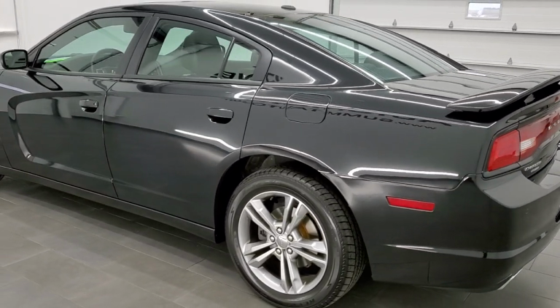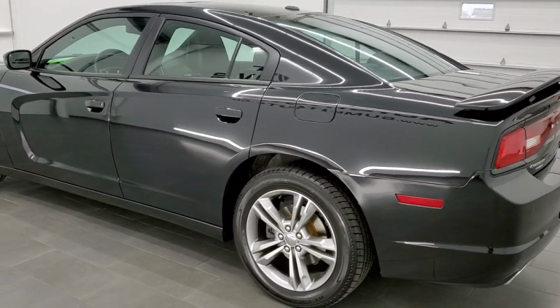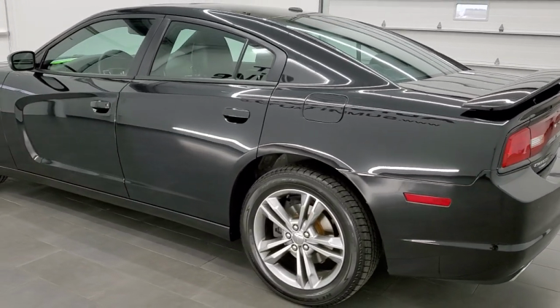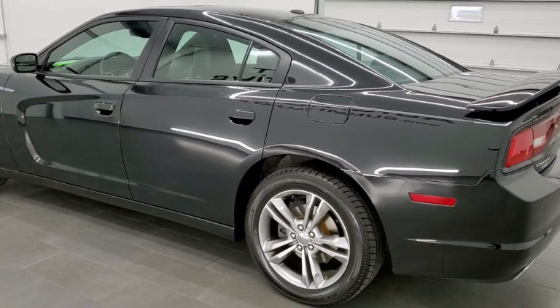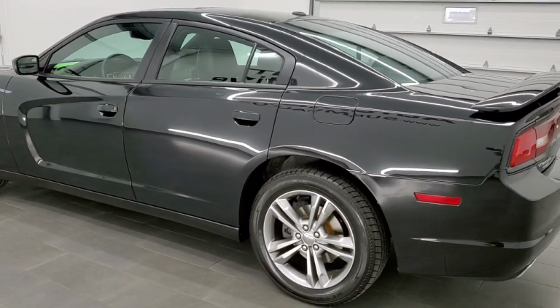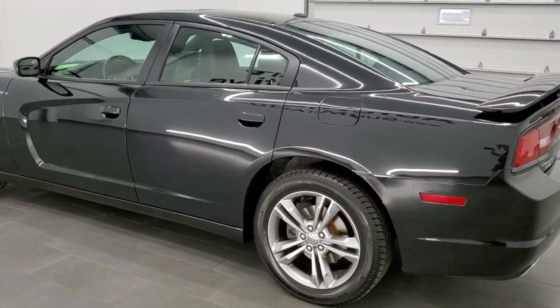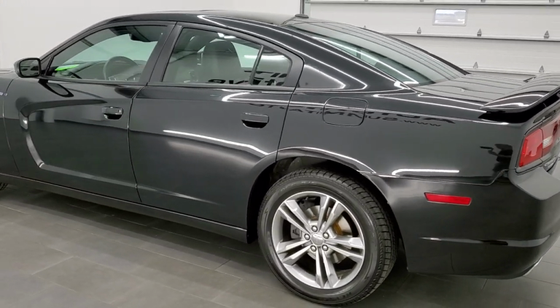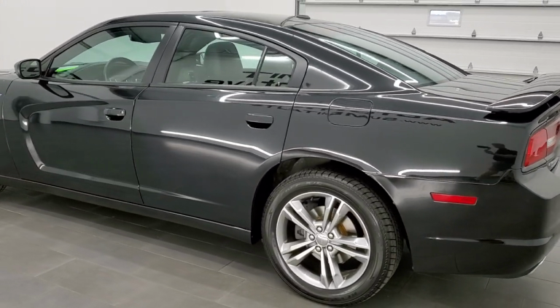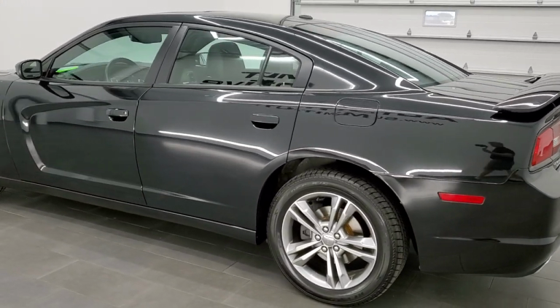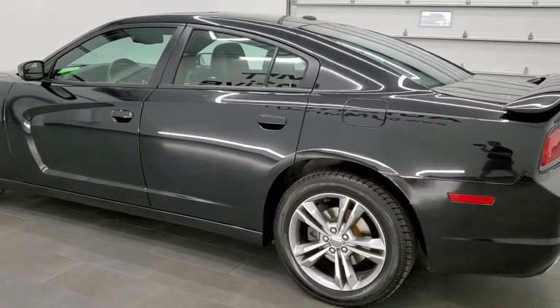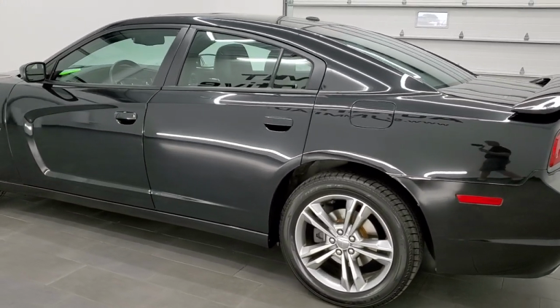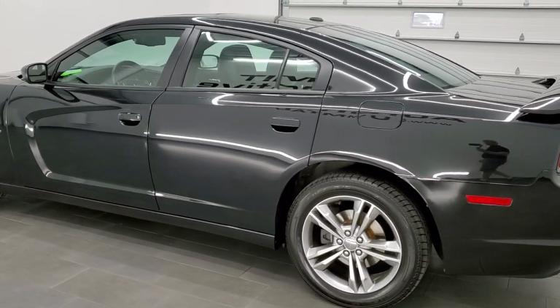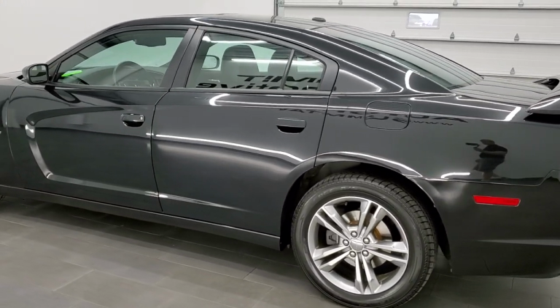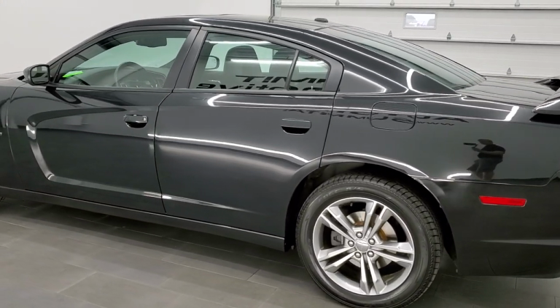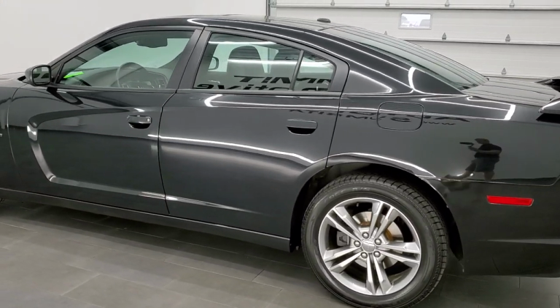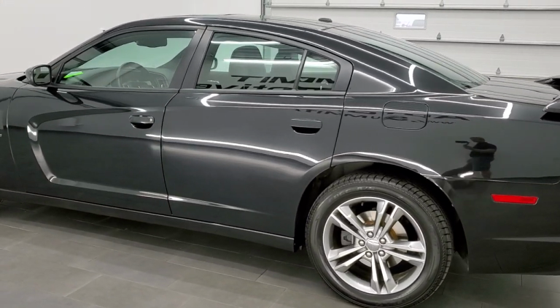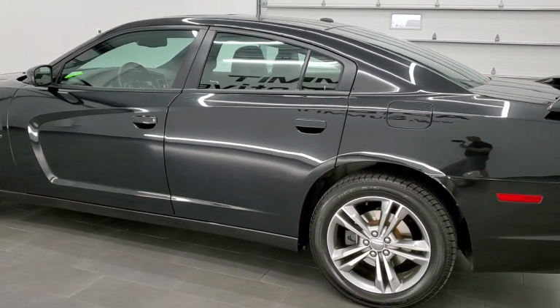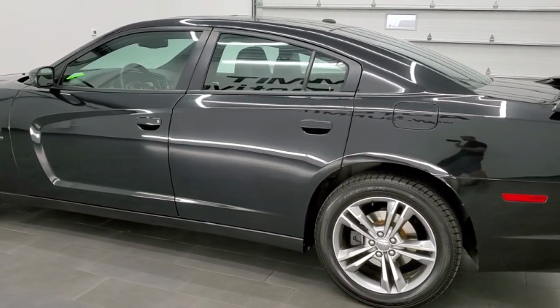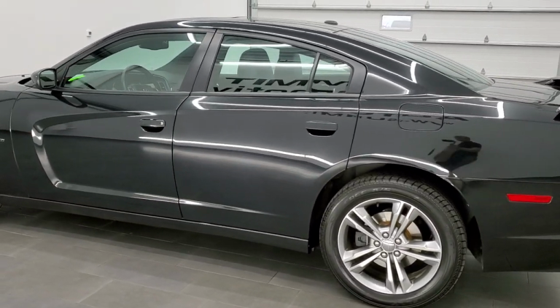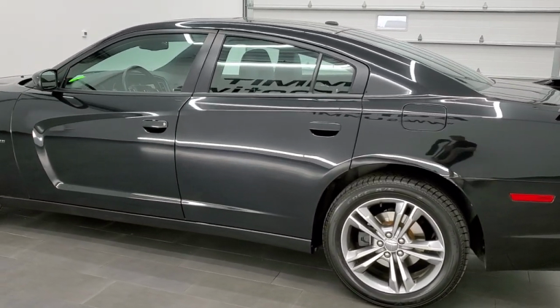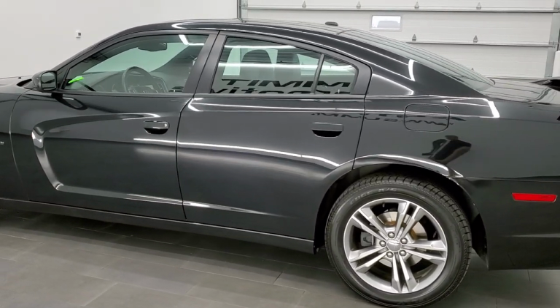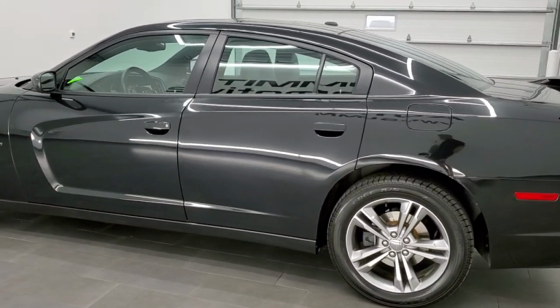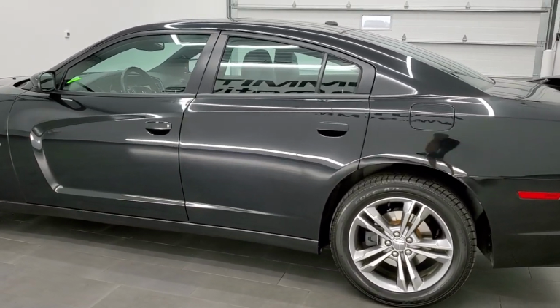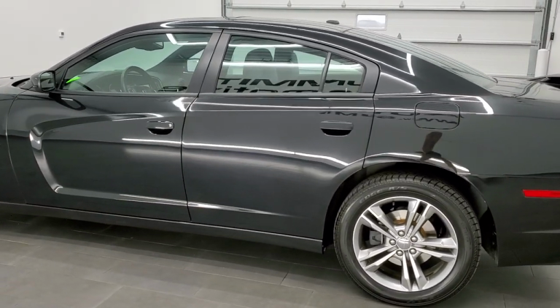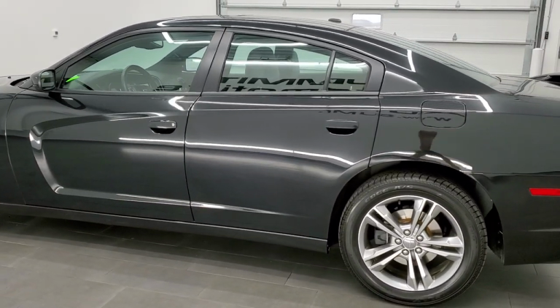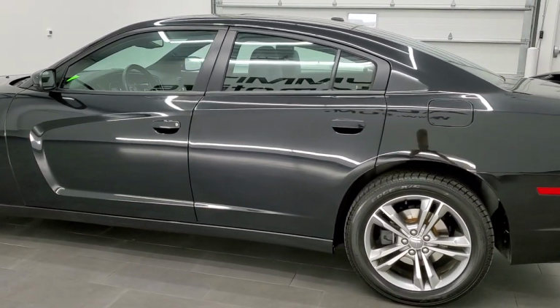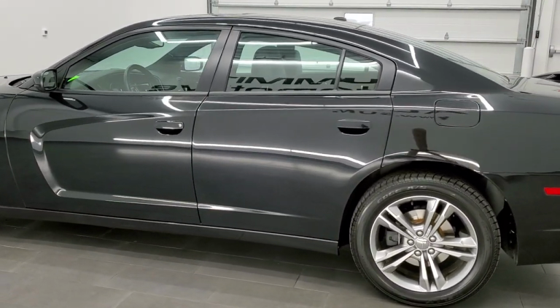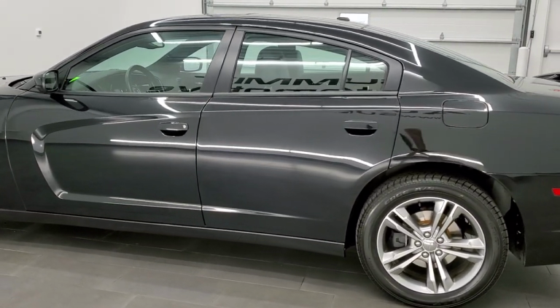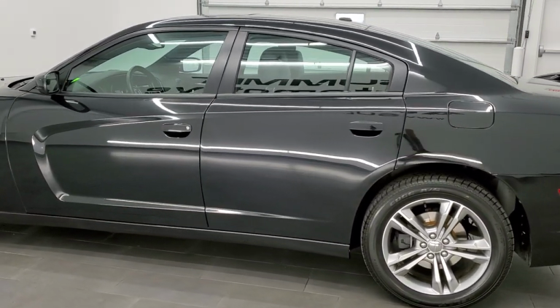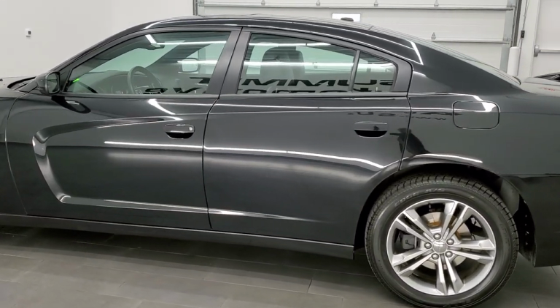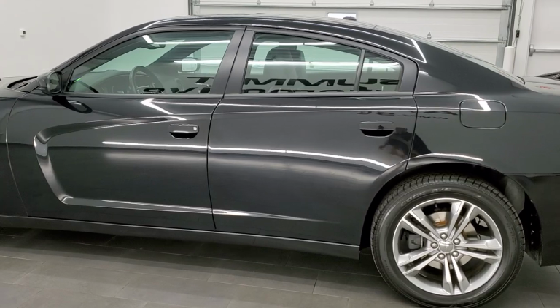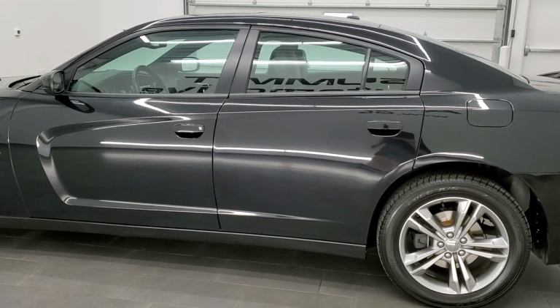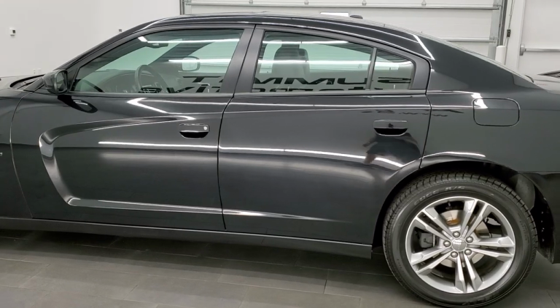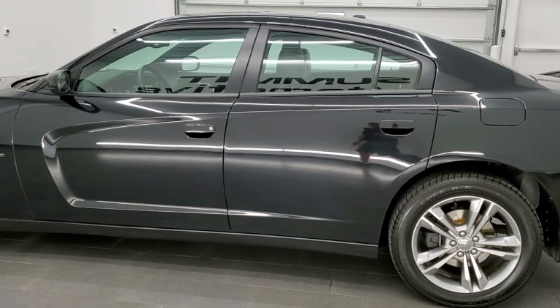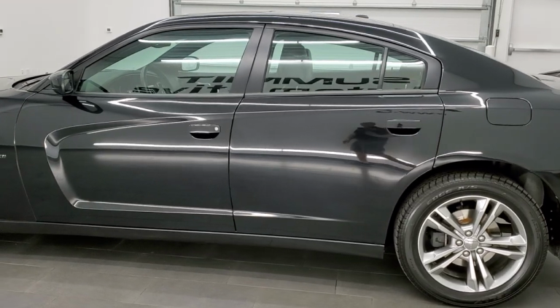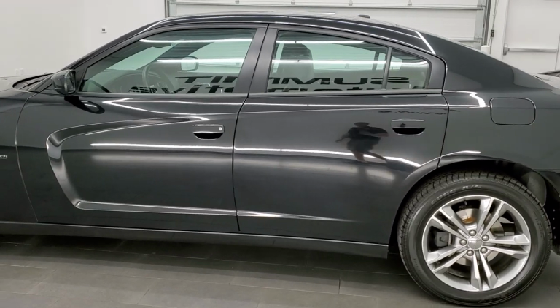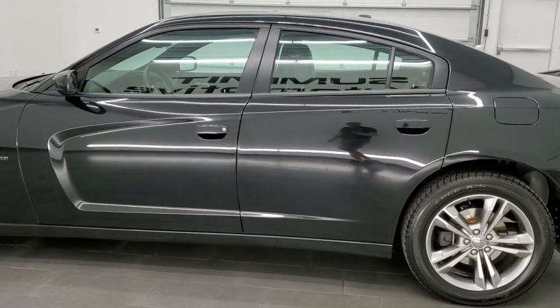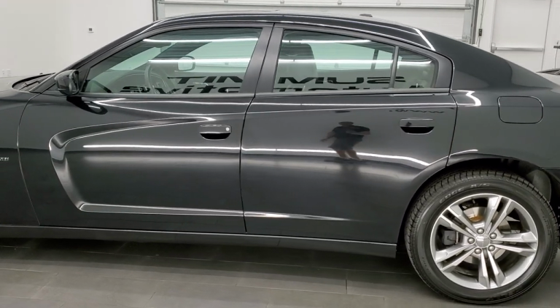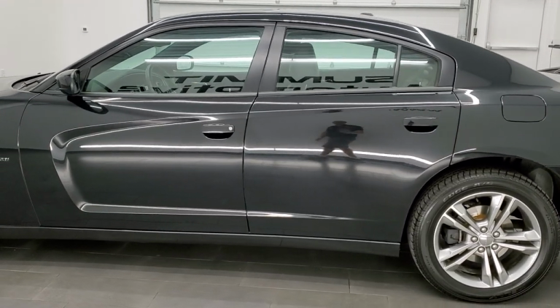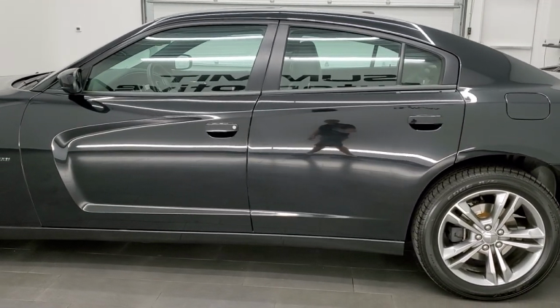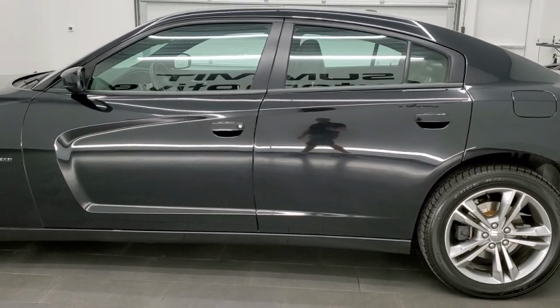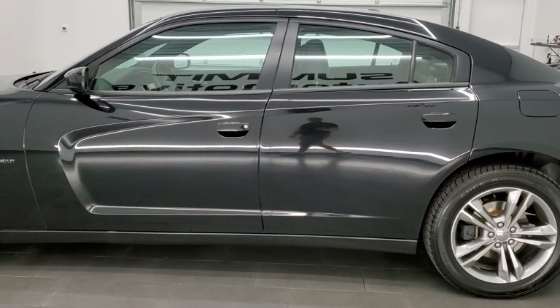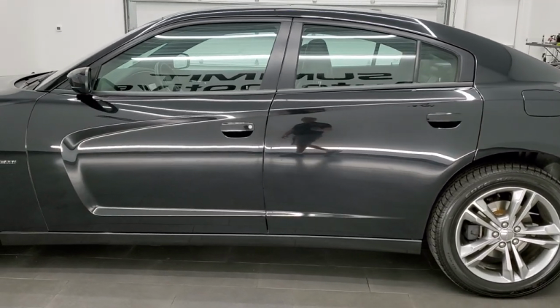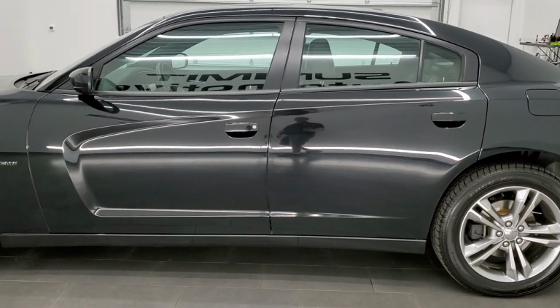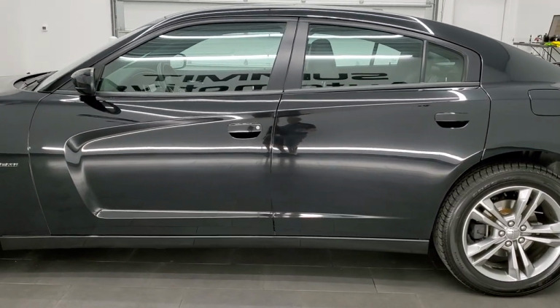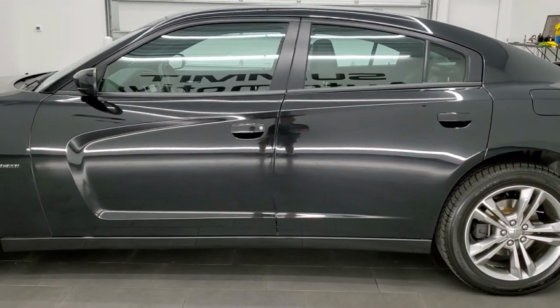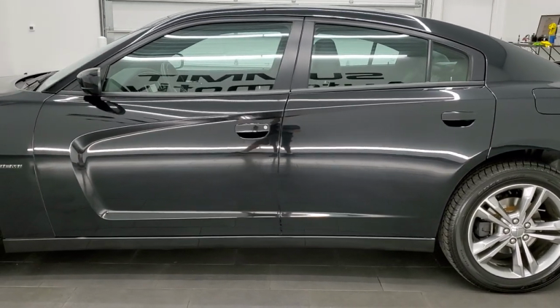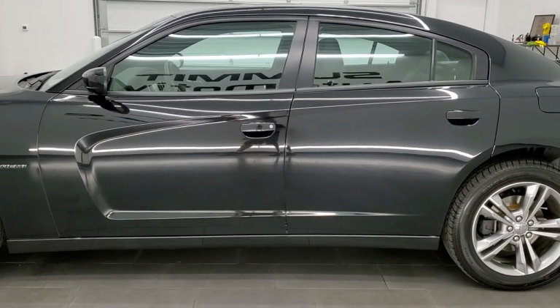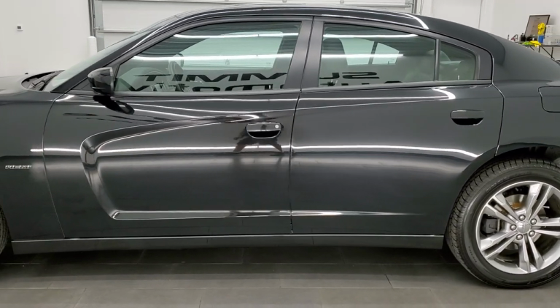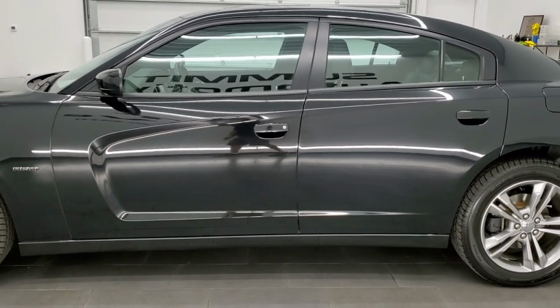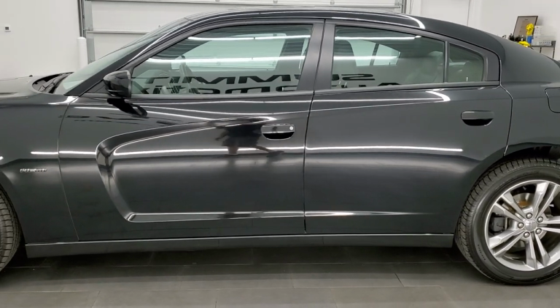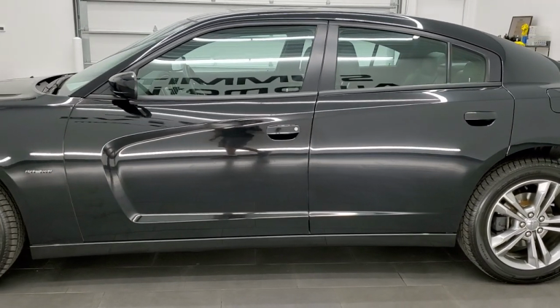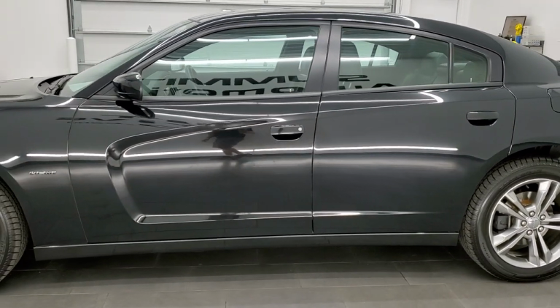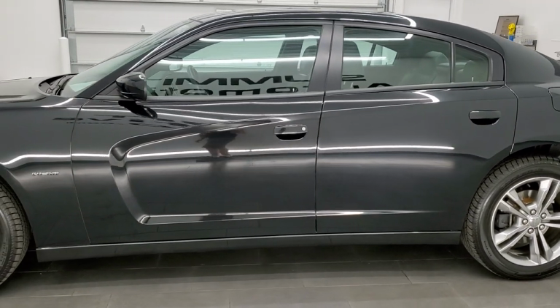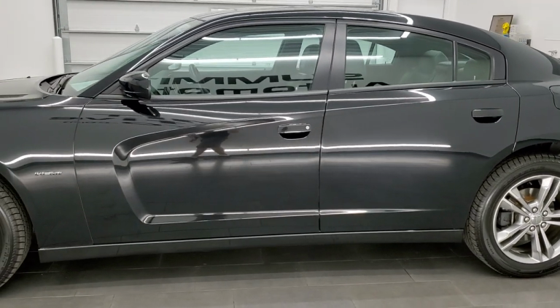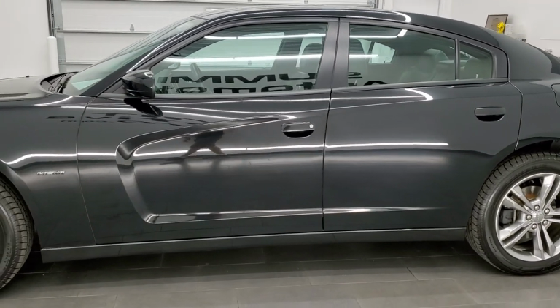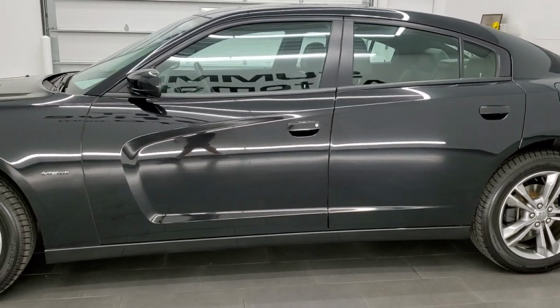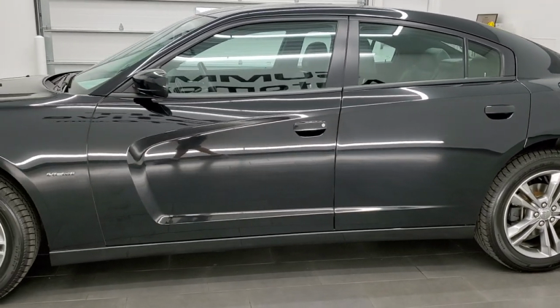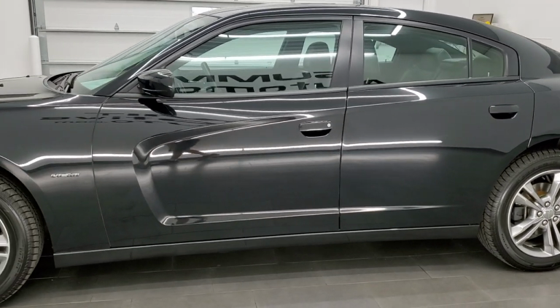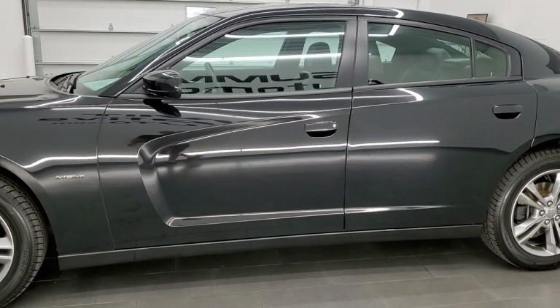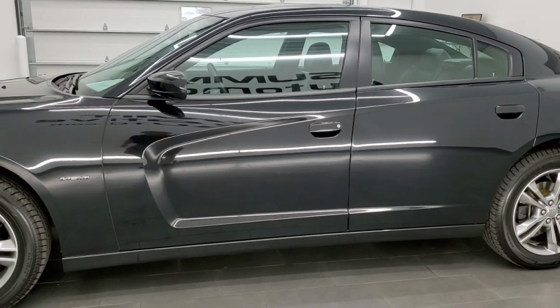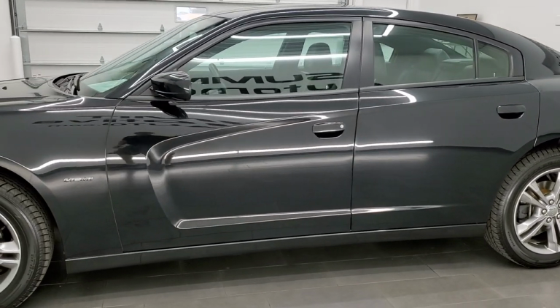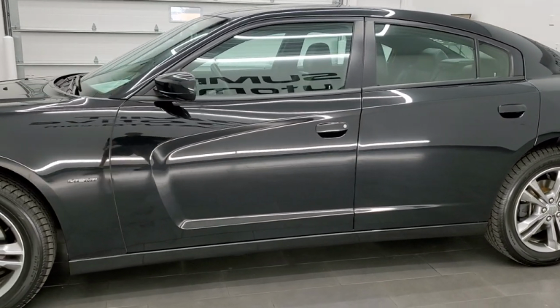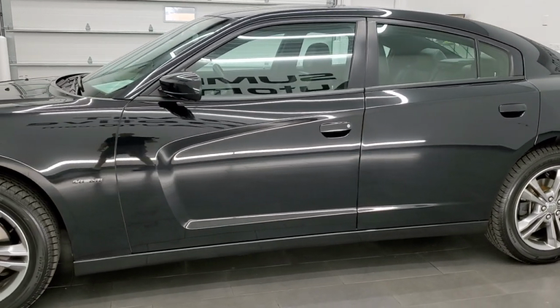This 2014 Dodge Charger RT Max has the 5.7 liter V8 Hemi engine, pumping out 370 horsepower.